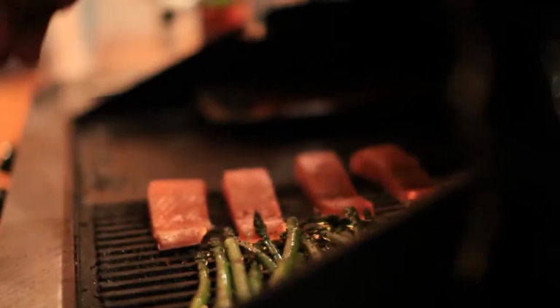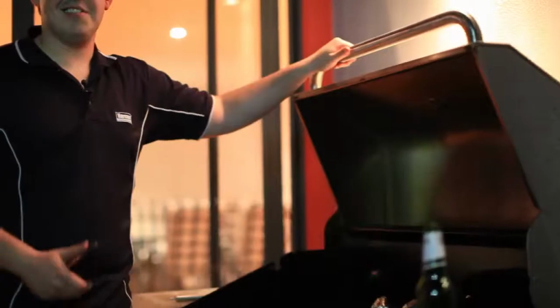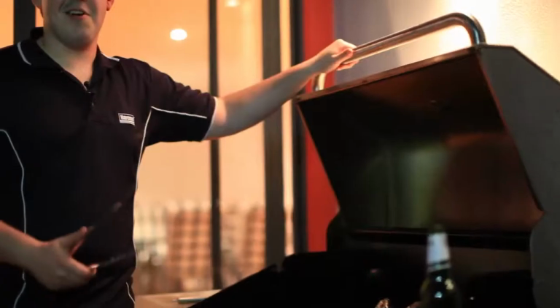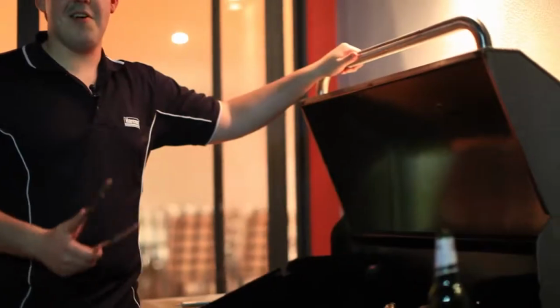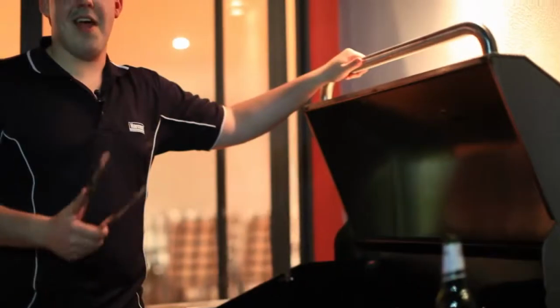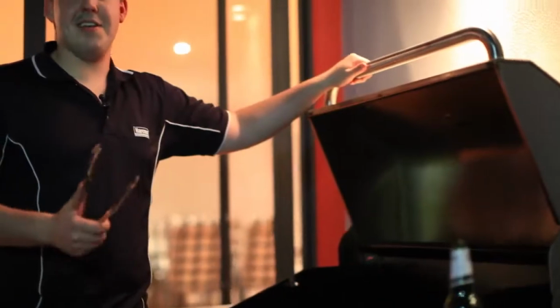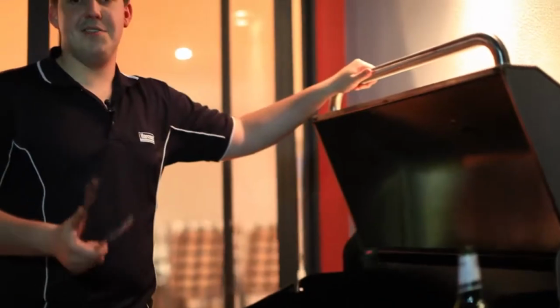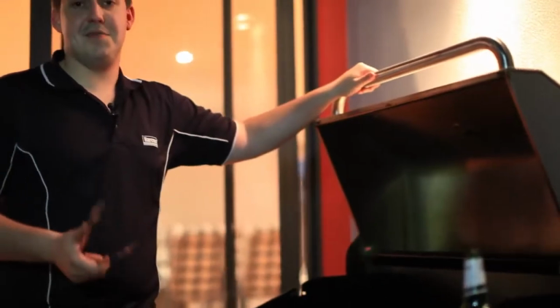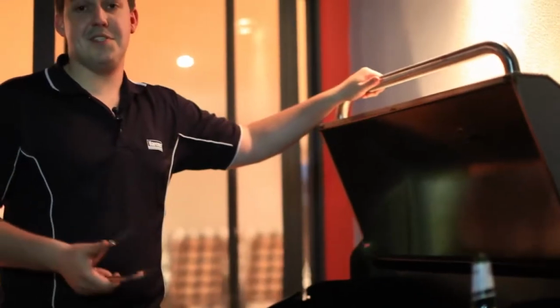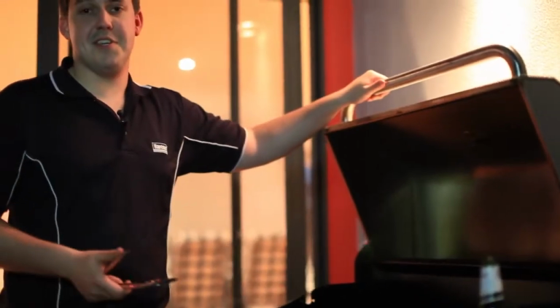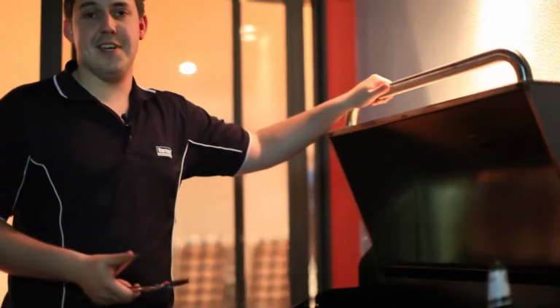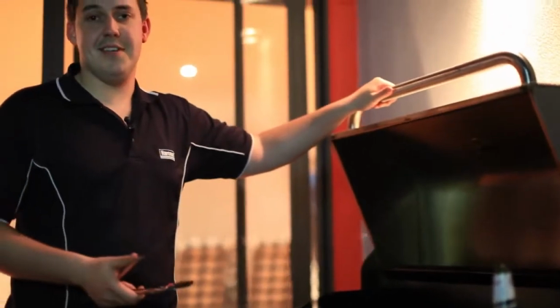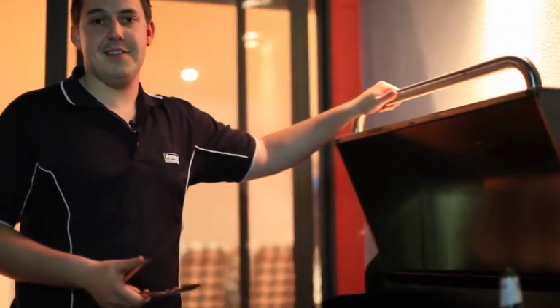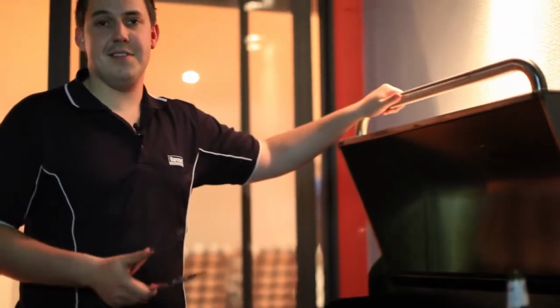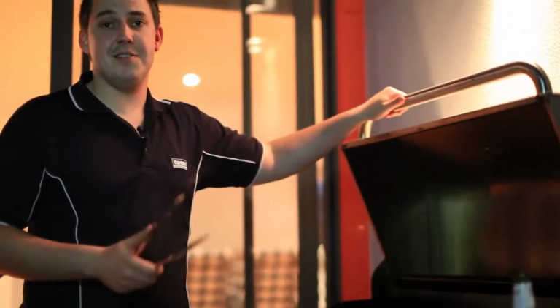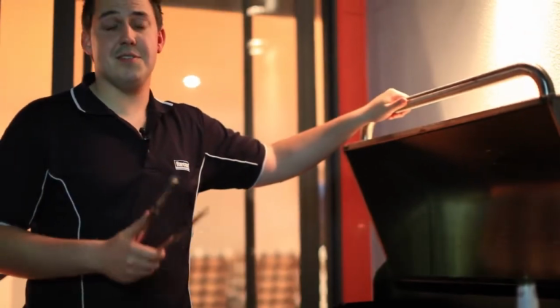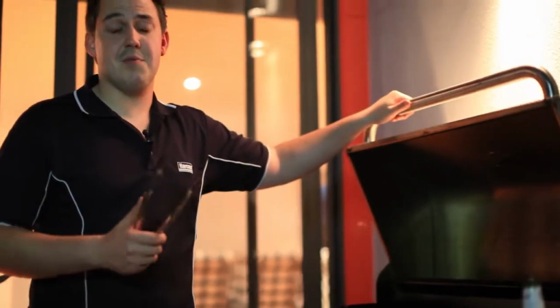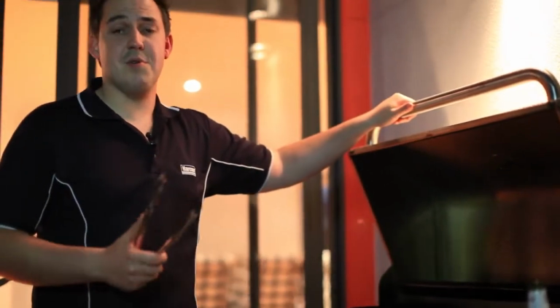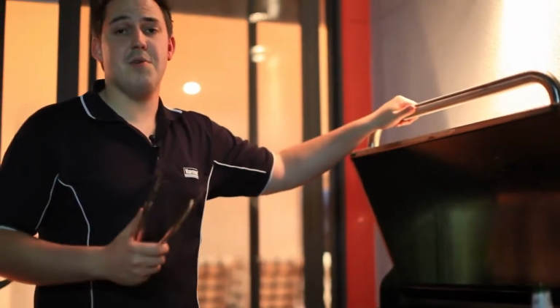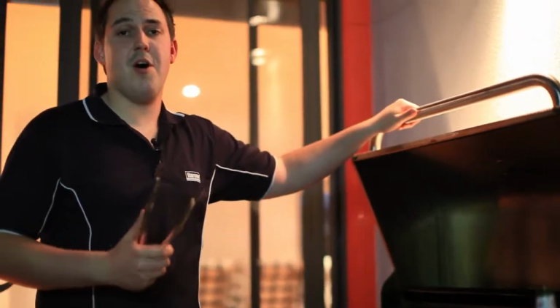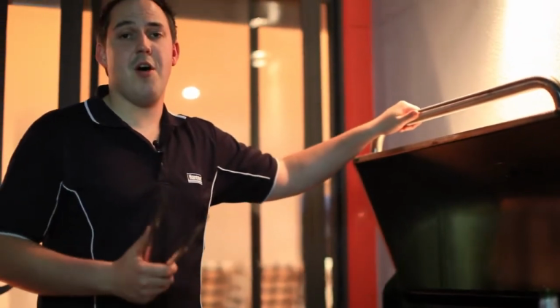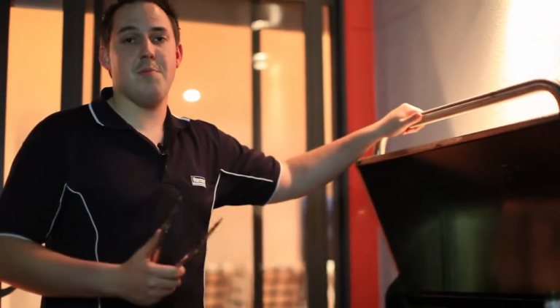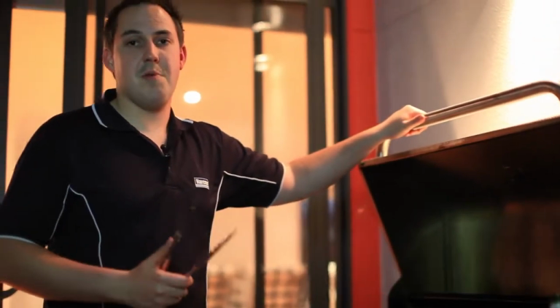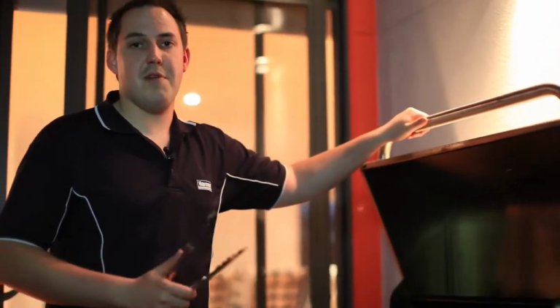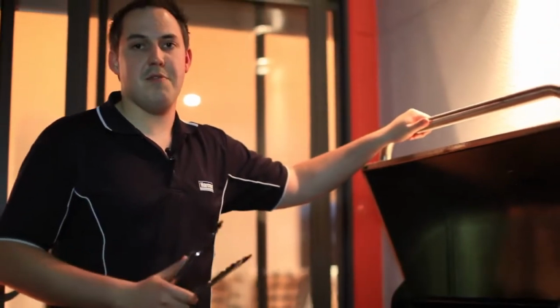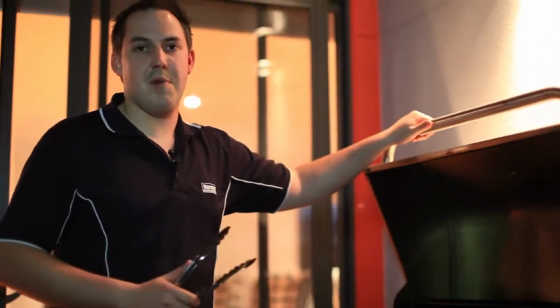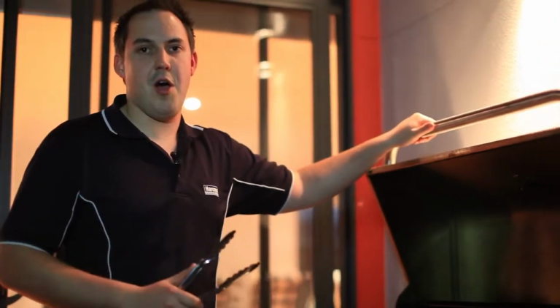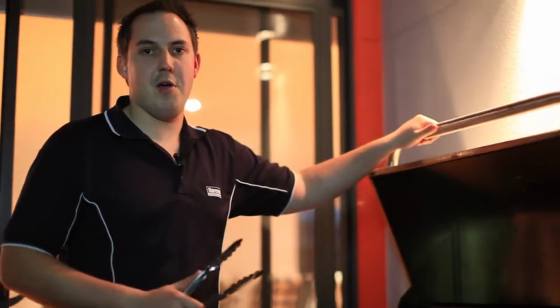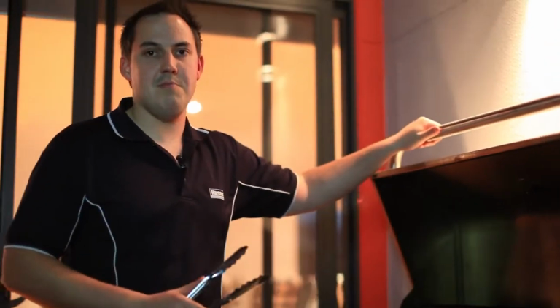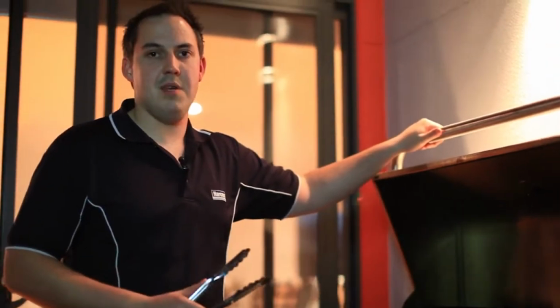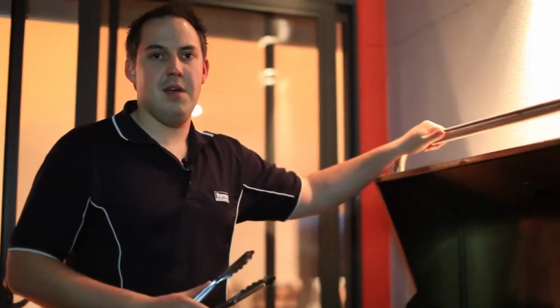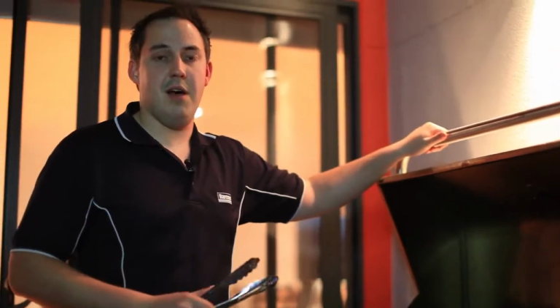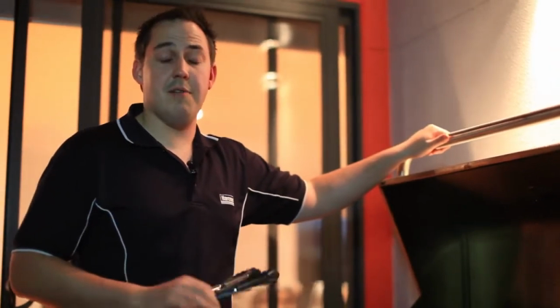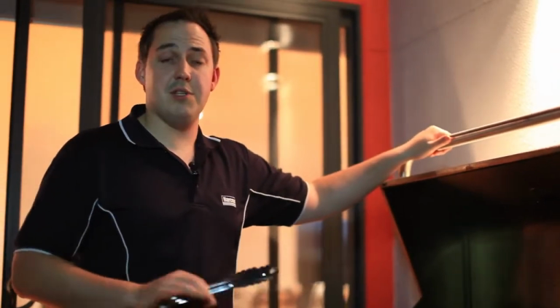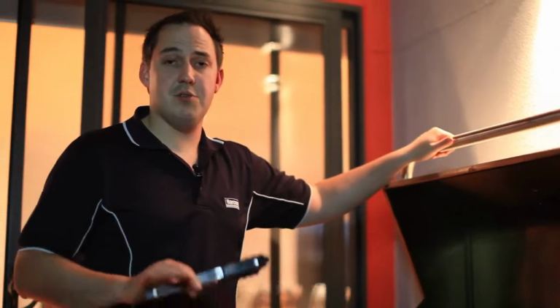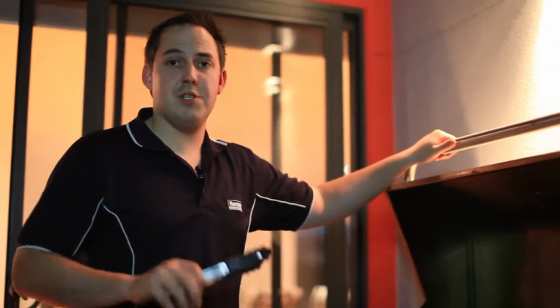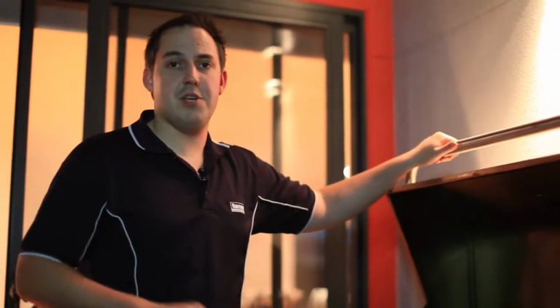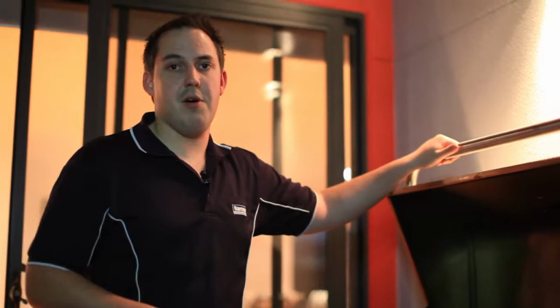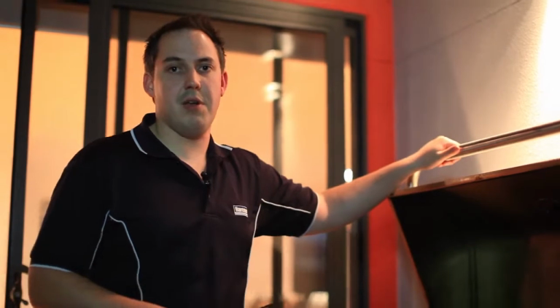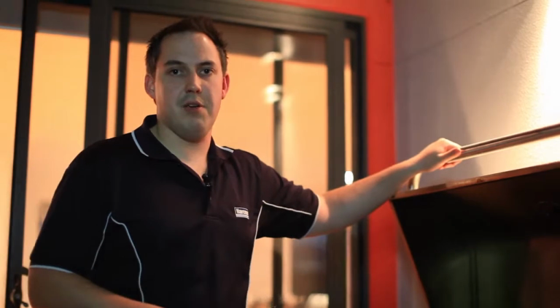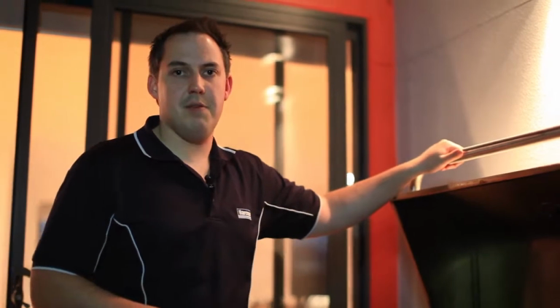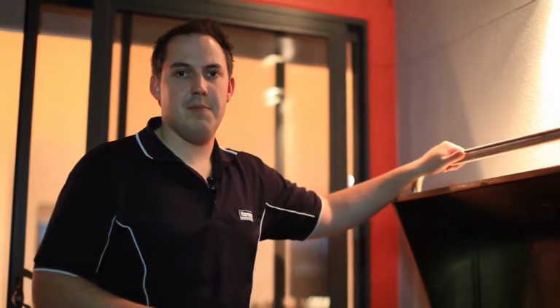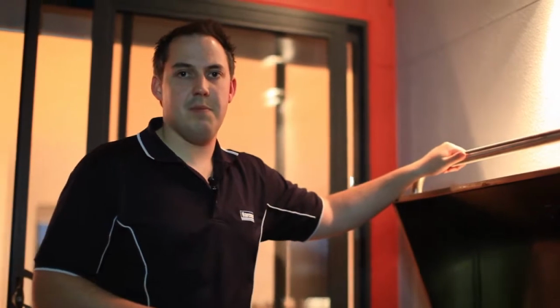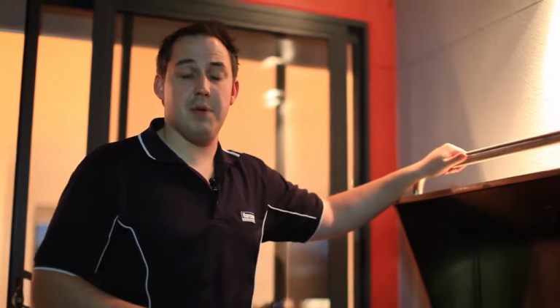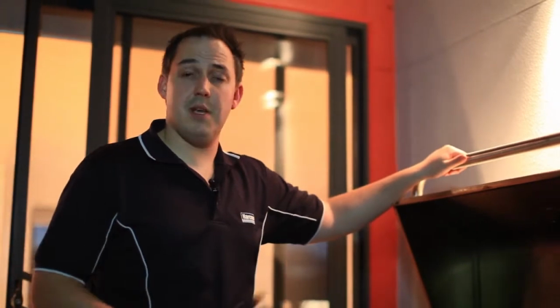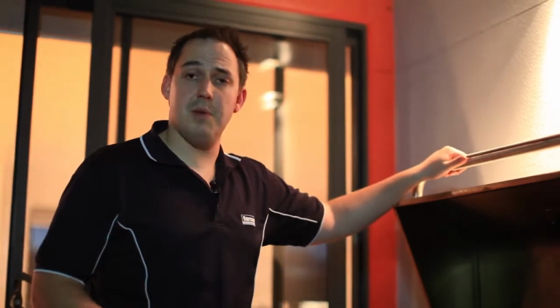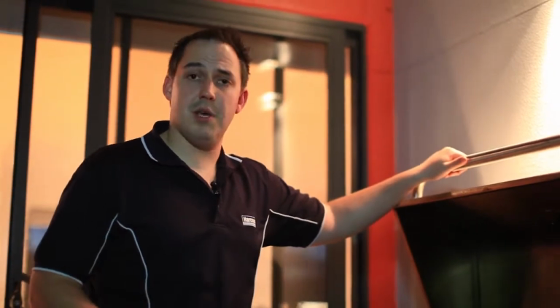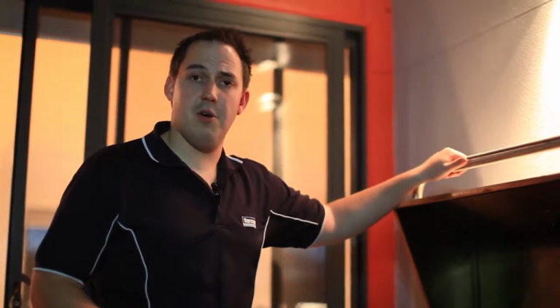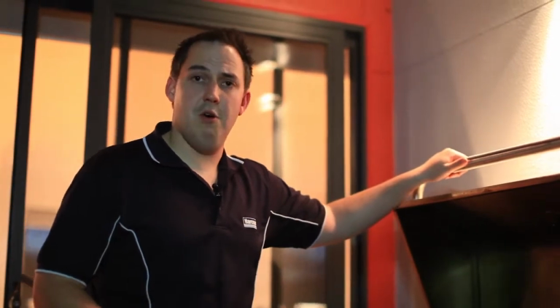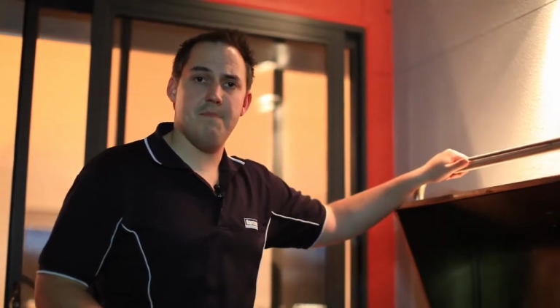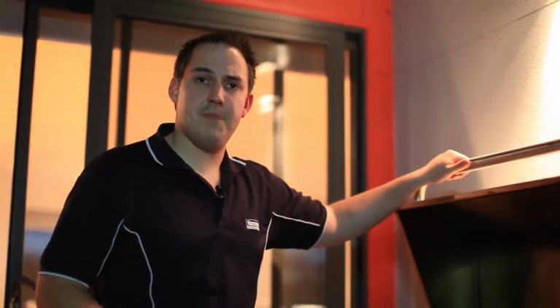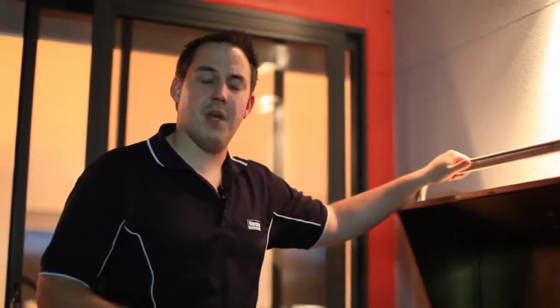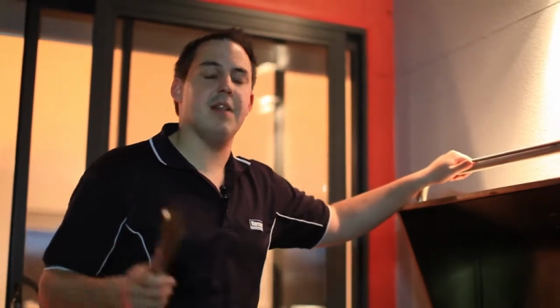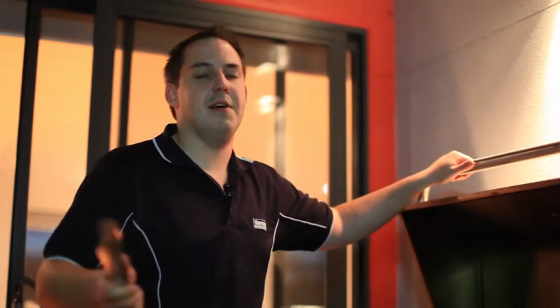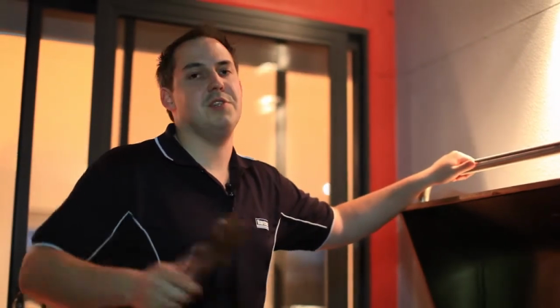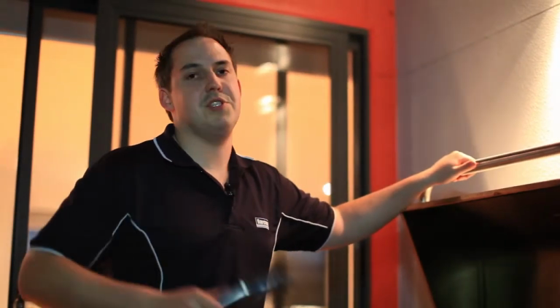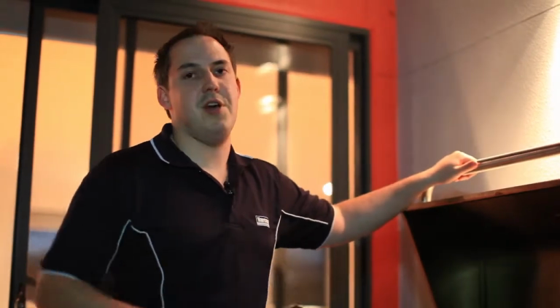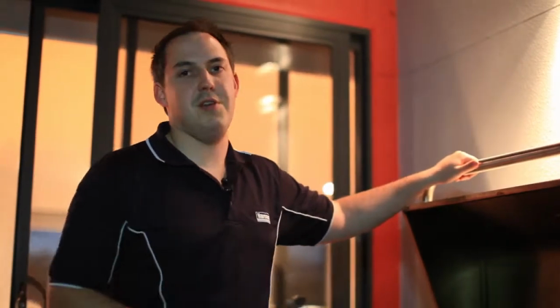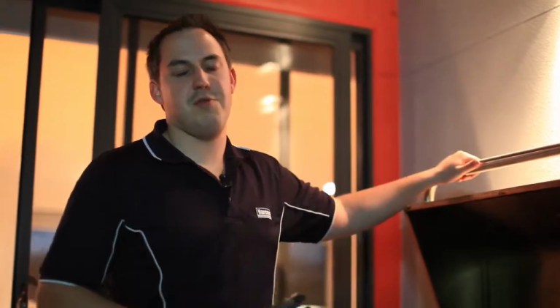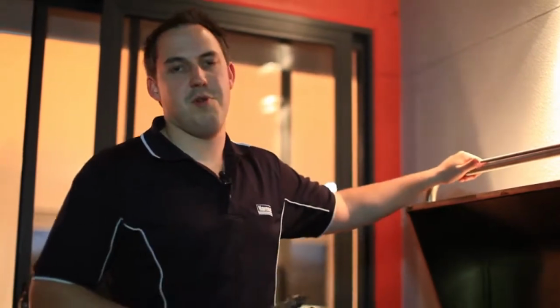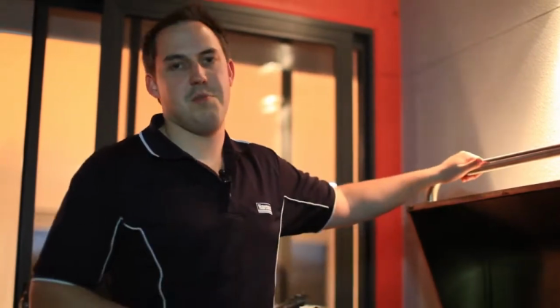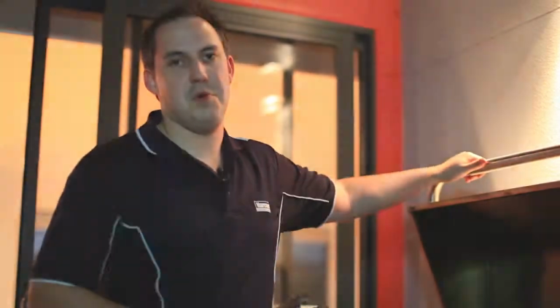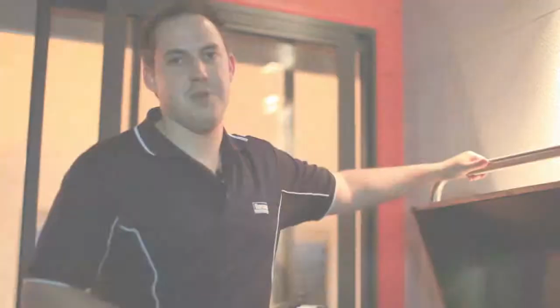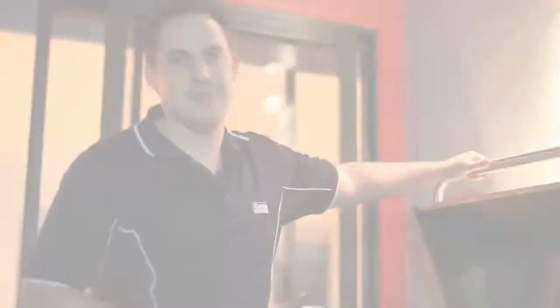So as you've seen, this is a real home away from home. I've enjoyed showing you, but give me a call — I'd love to show you through in person.